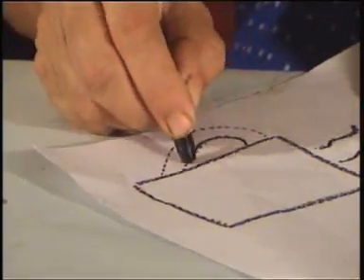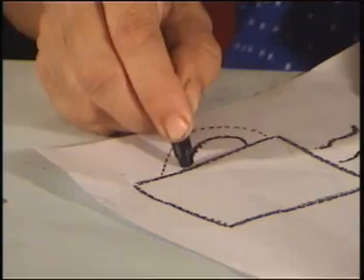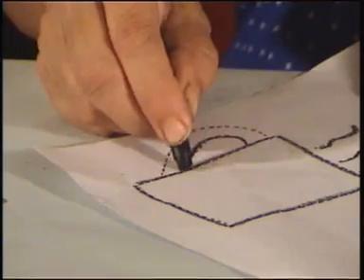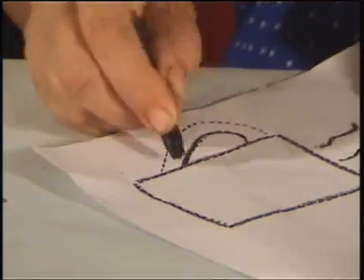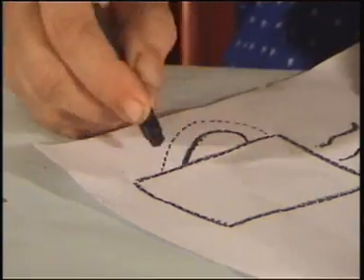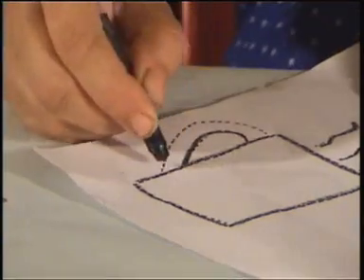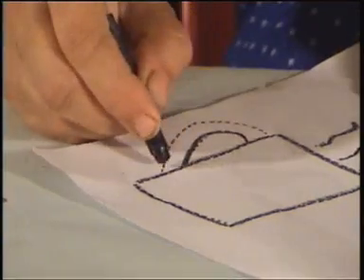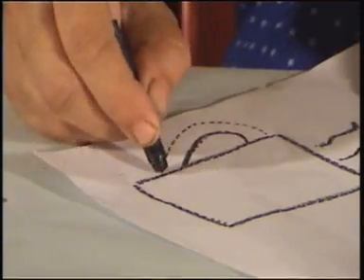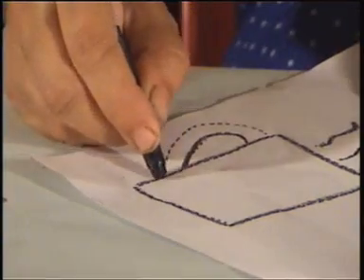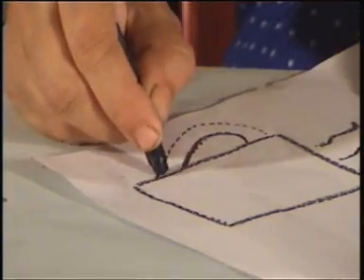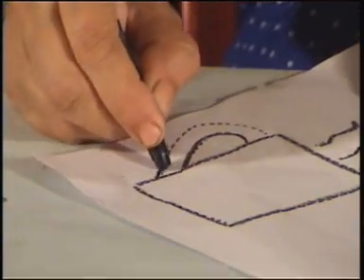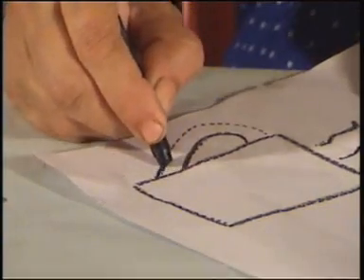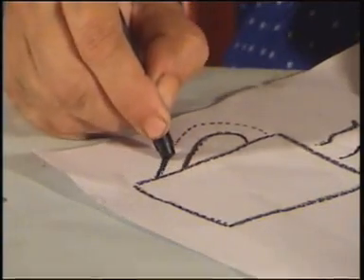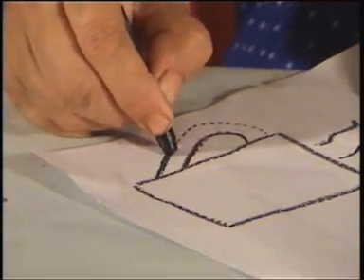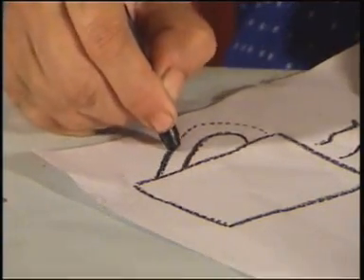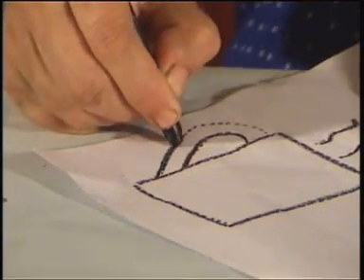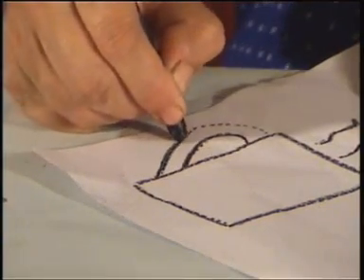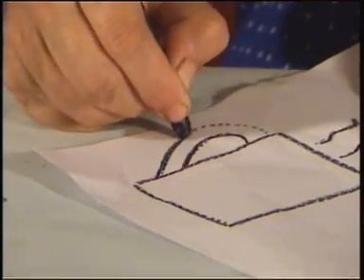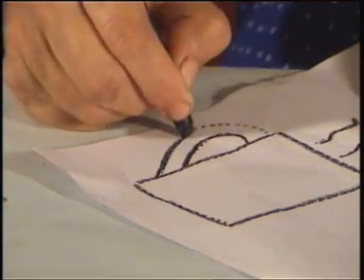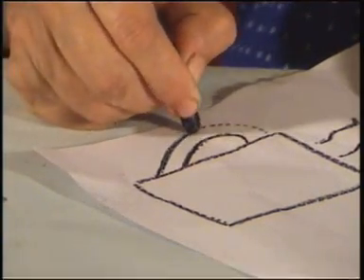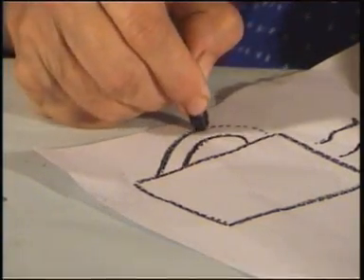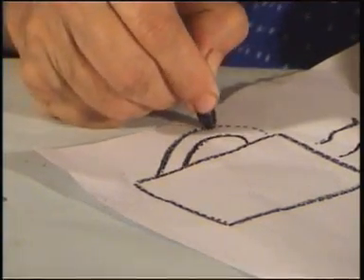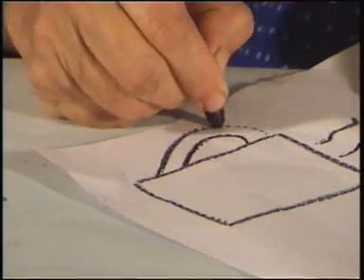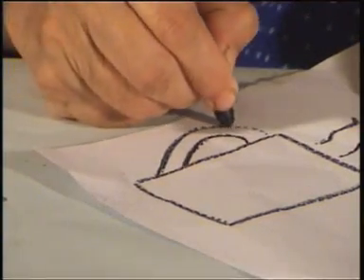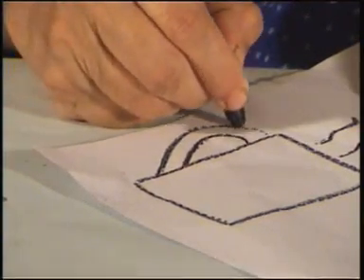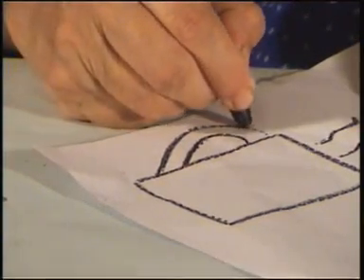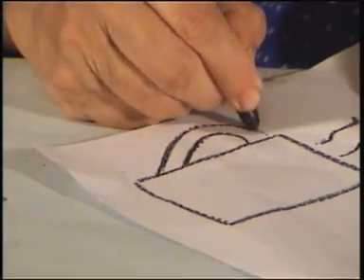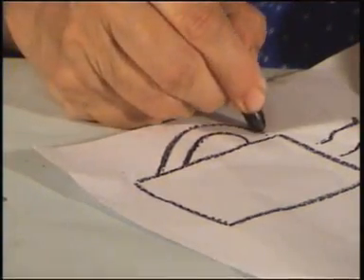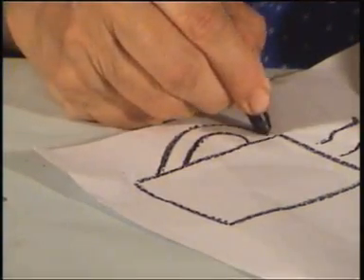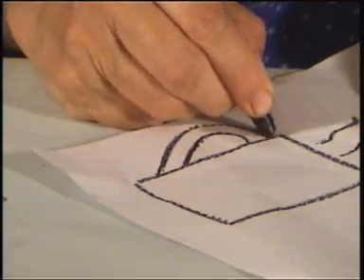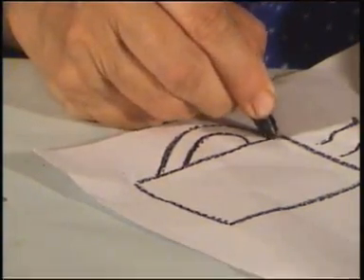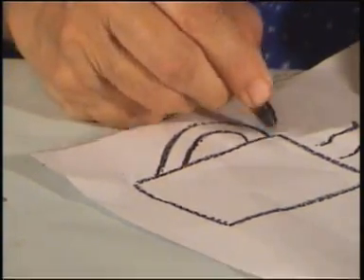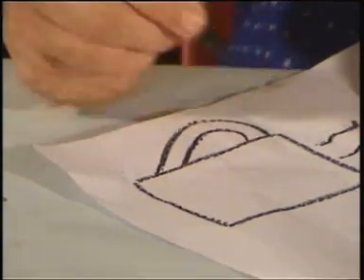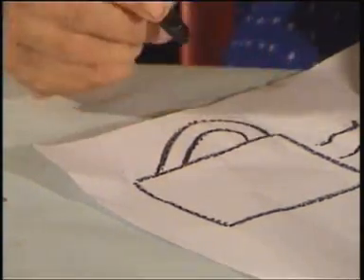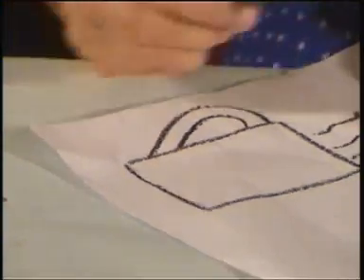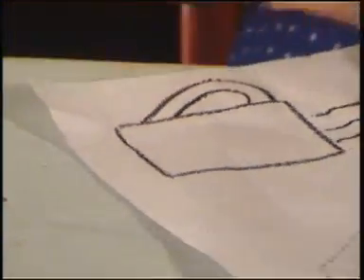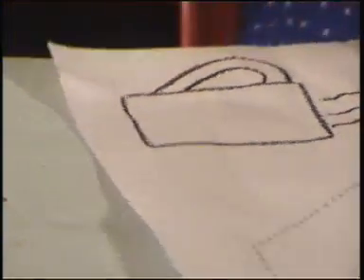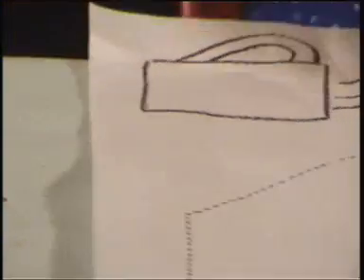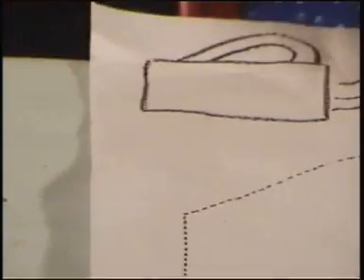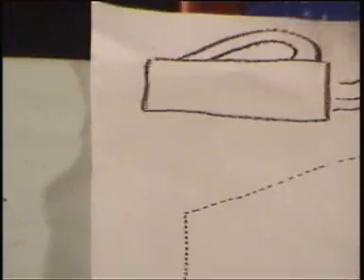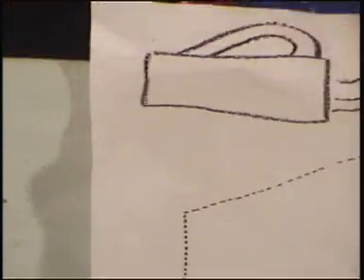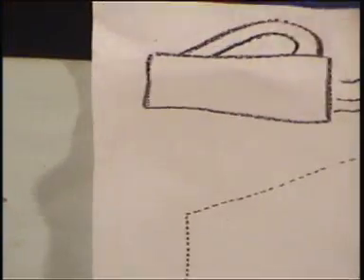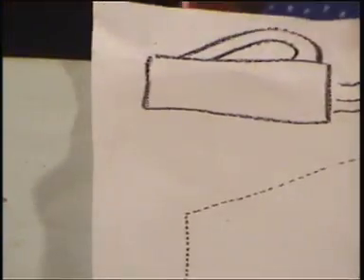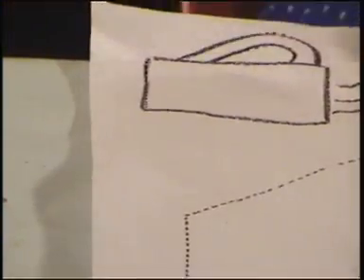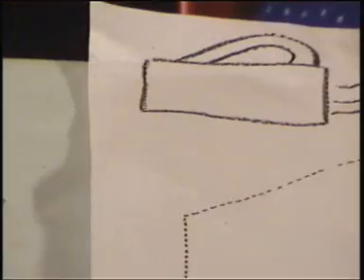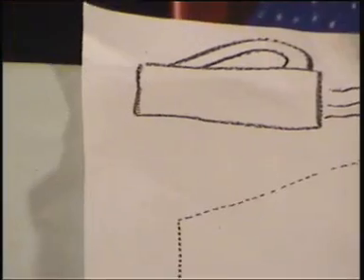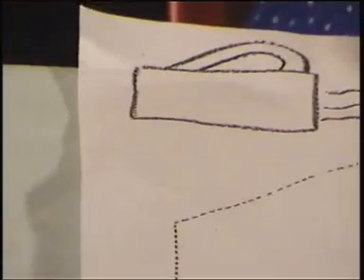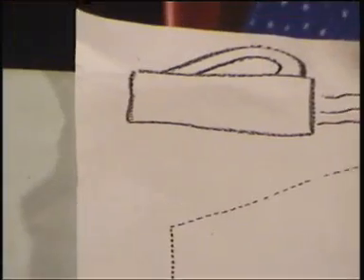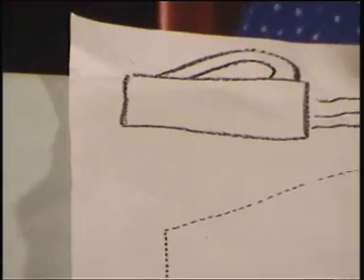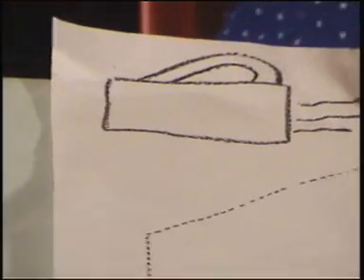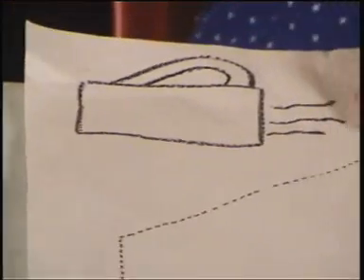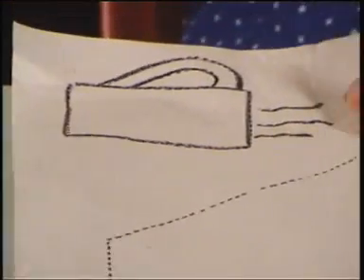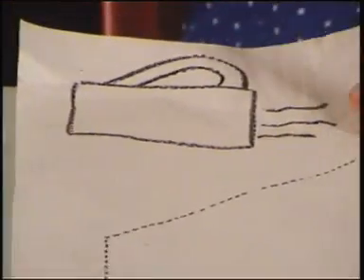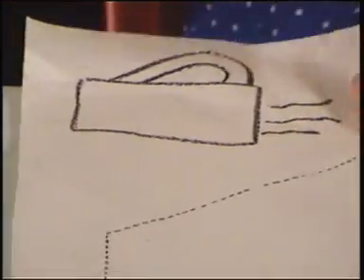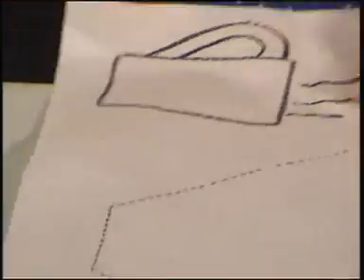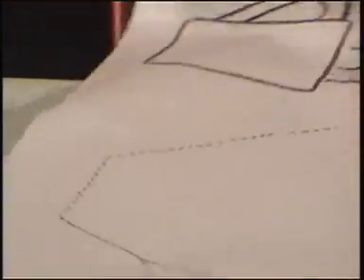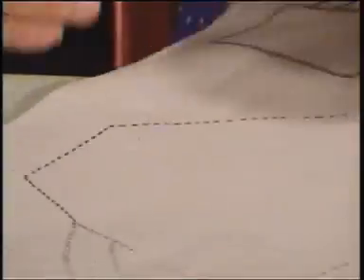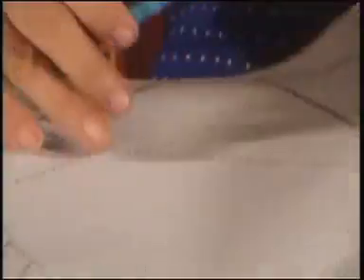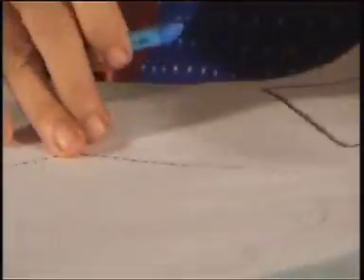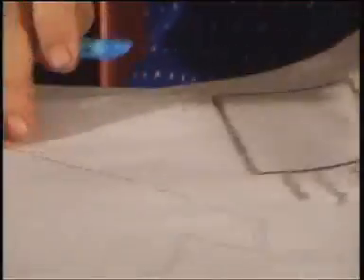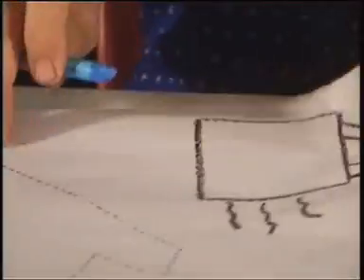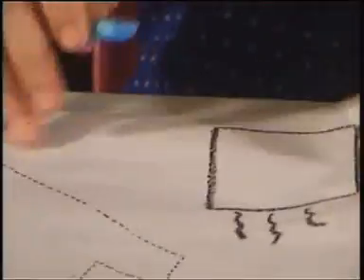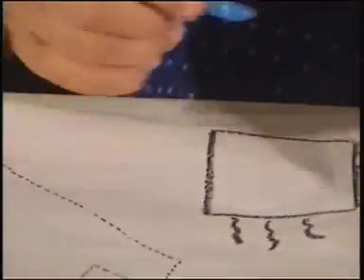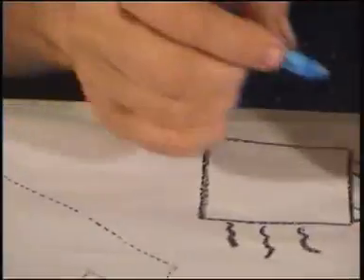Now I am colouring — I am going to colour the handle in whatever colour I like. I like blue, so I am colouring it blue.